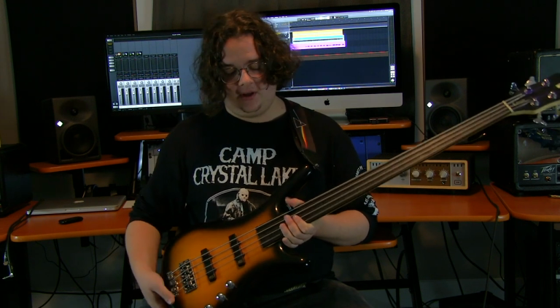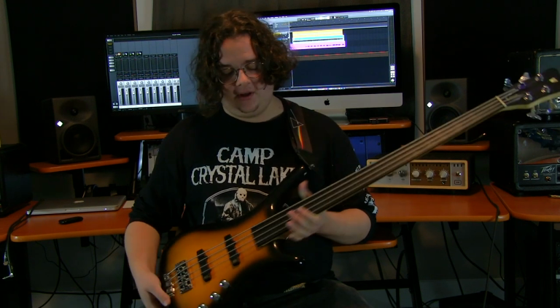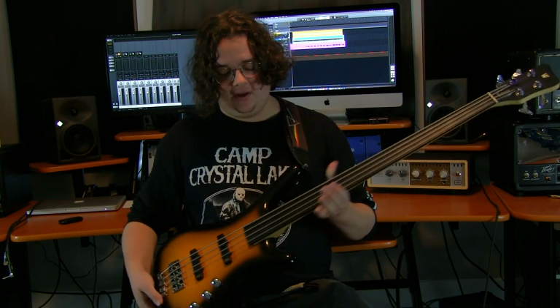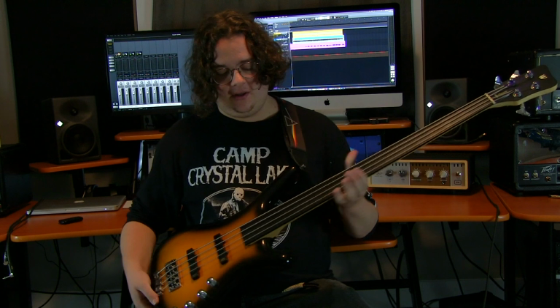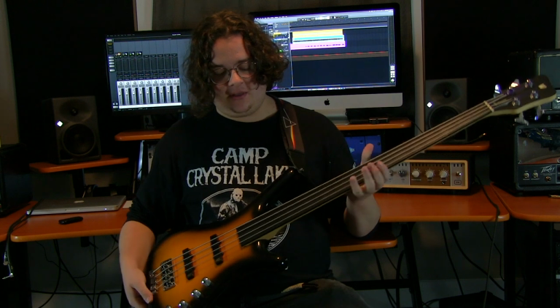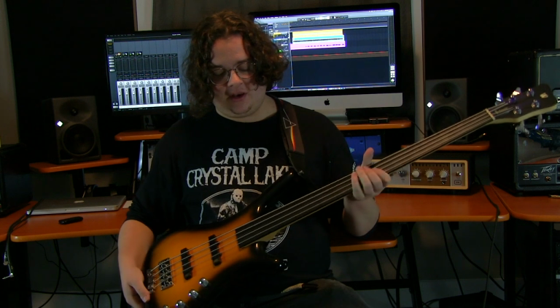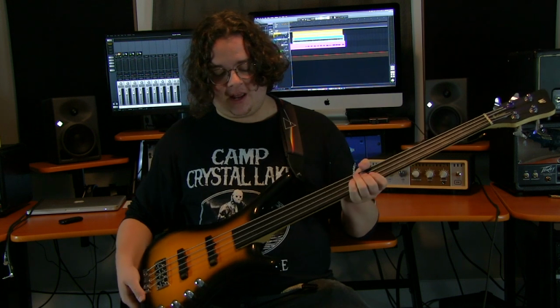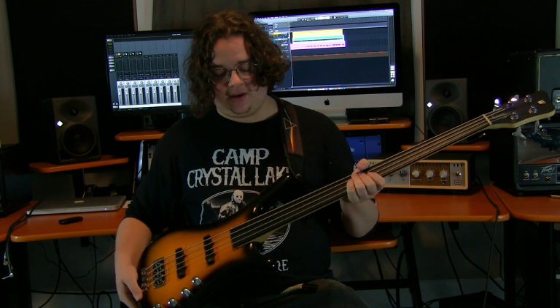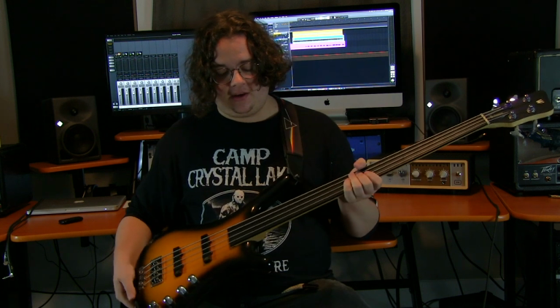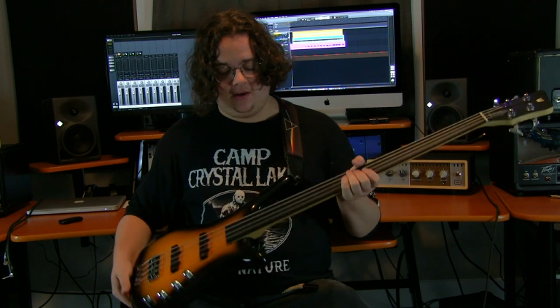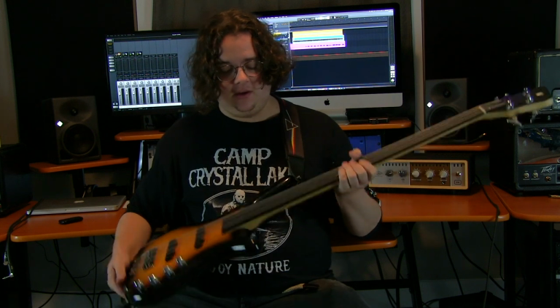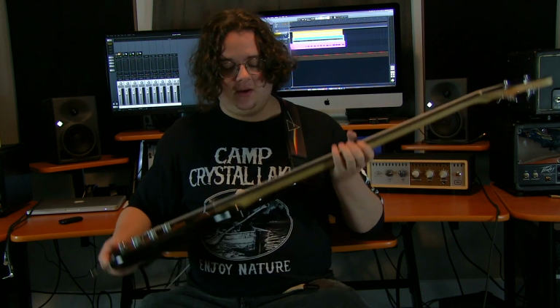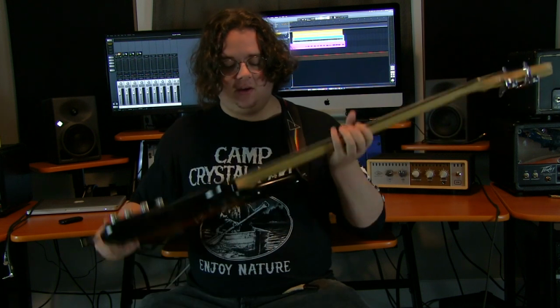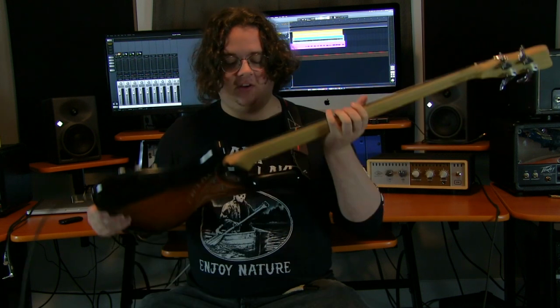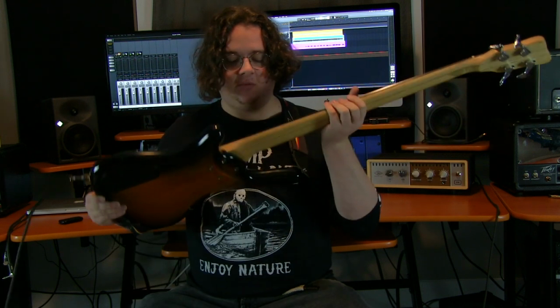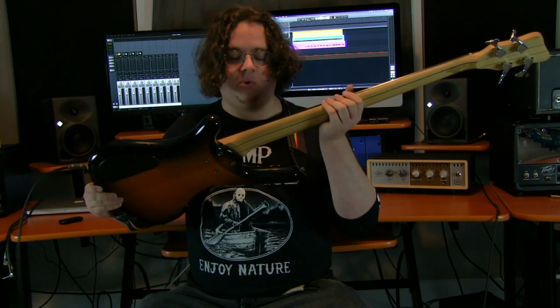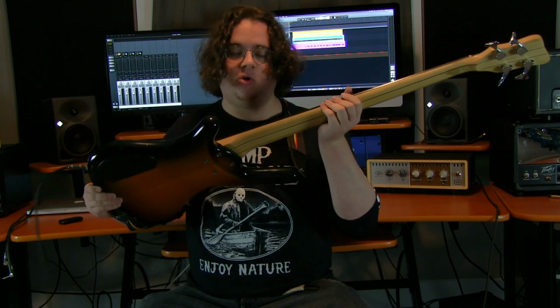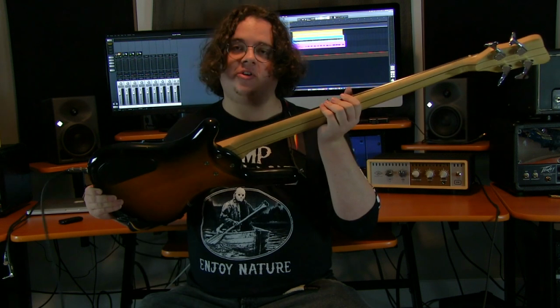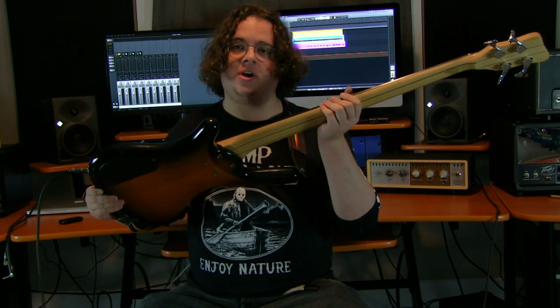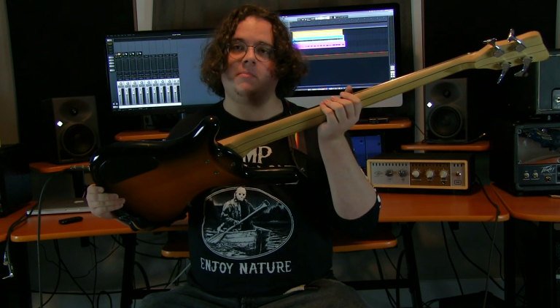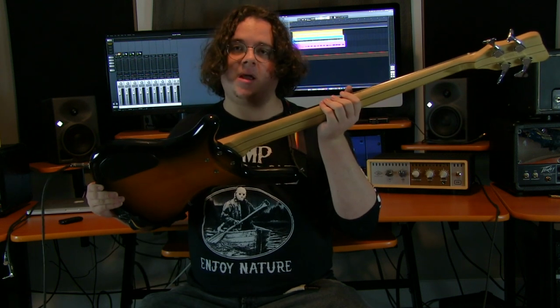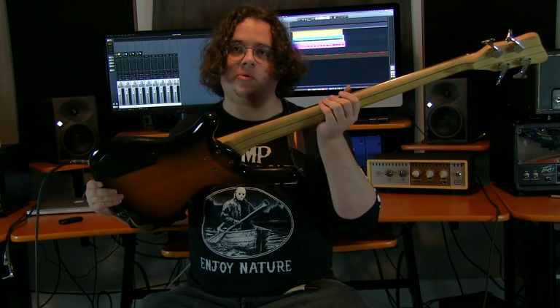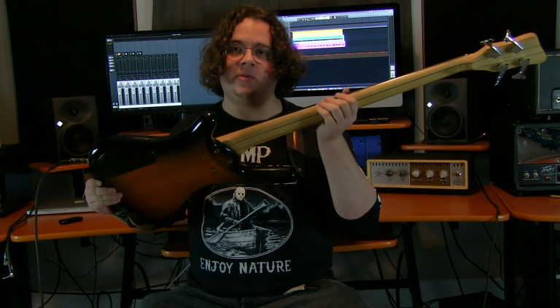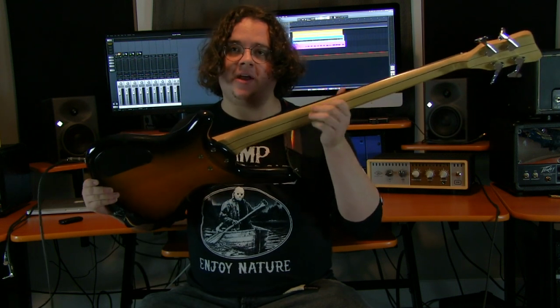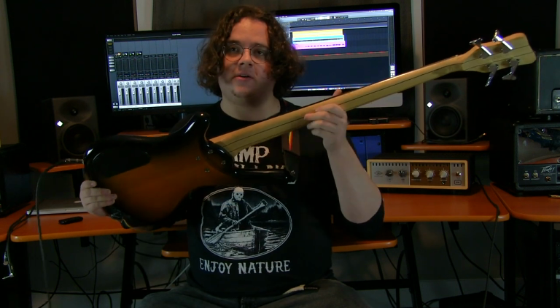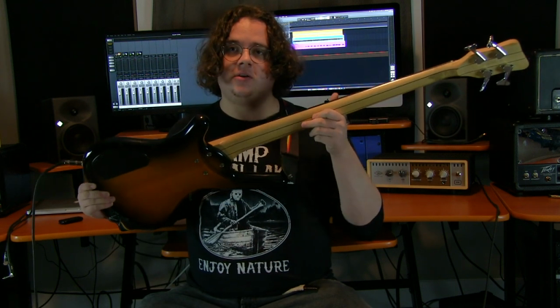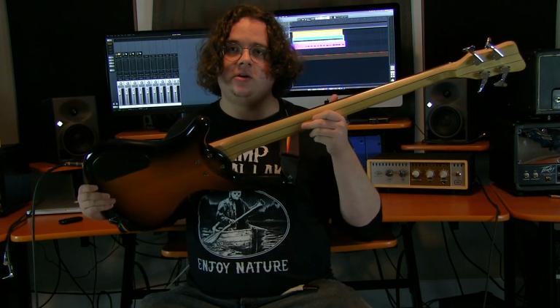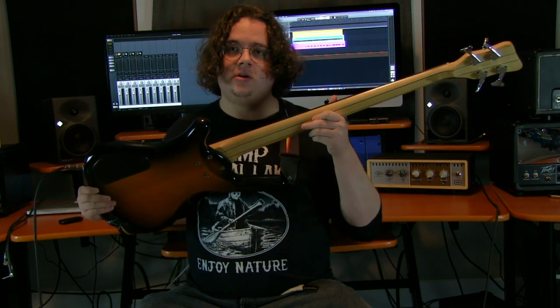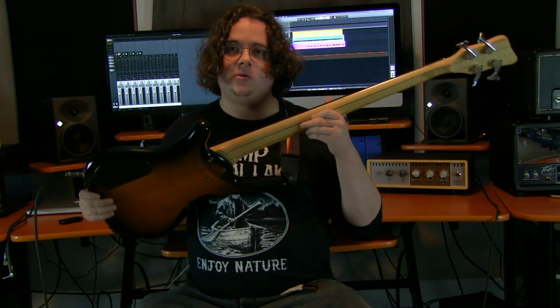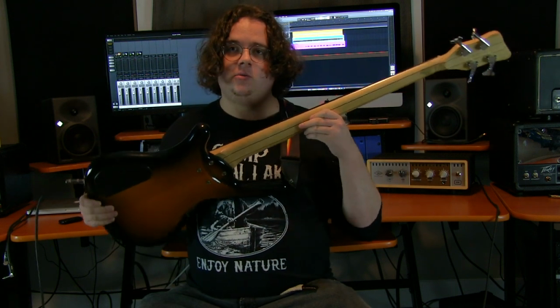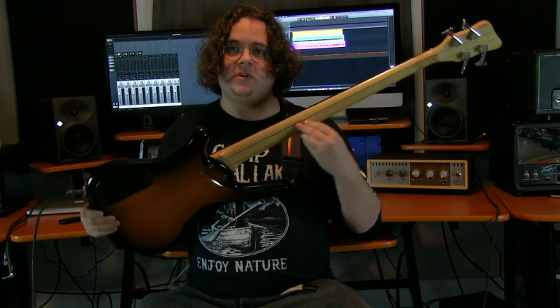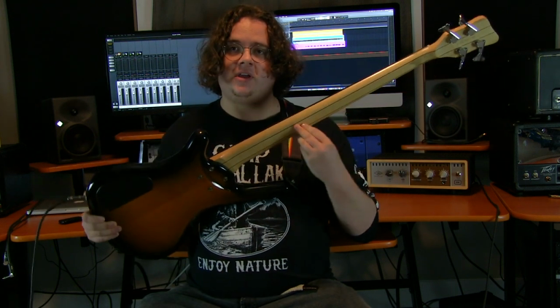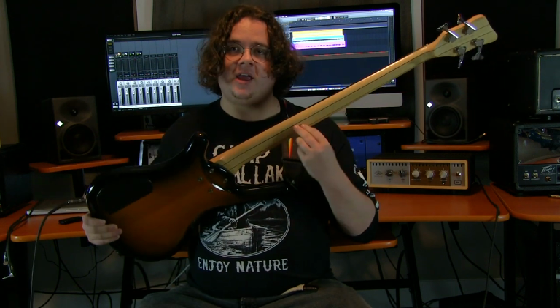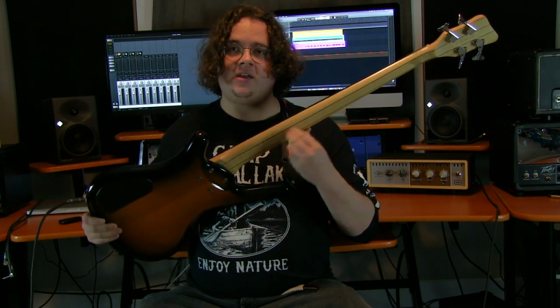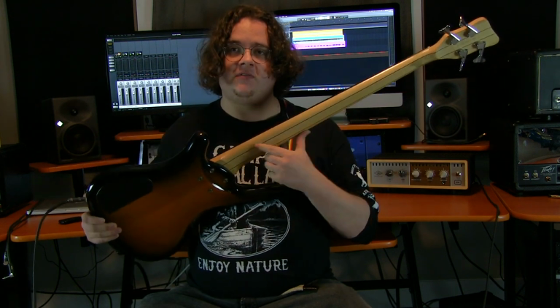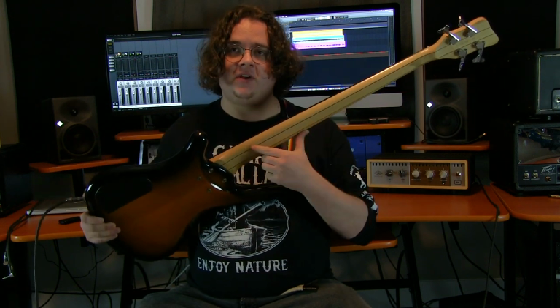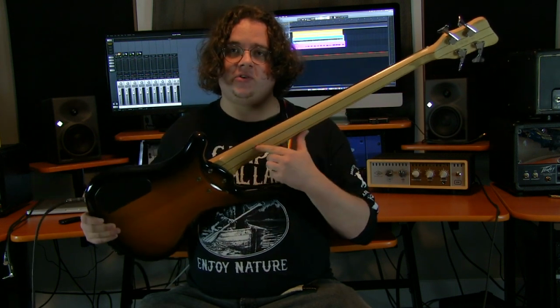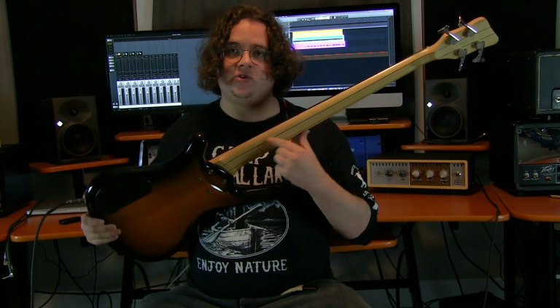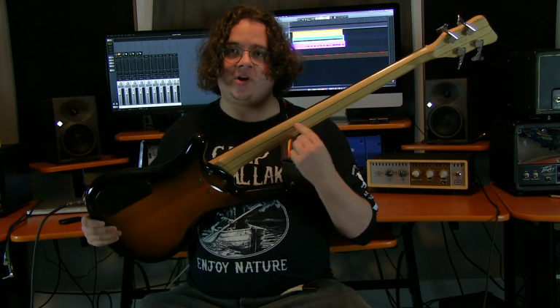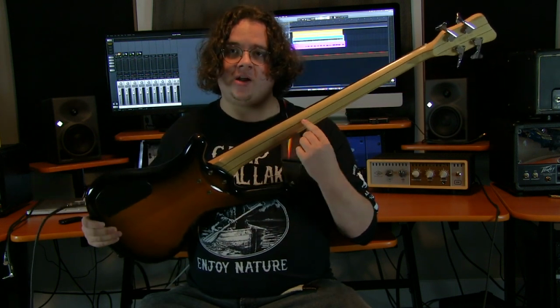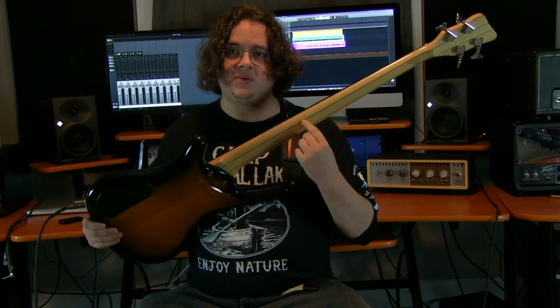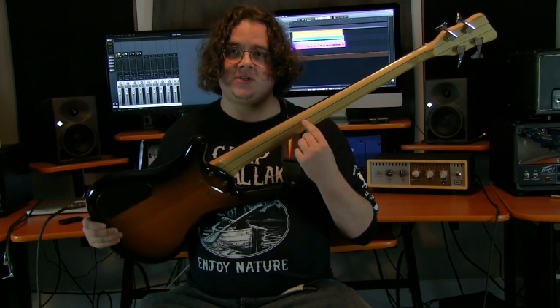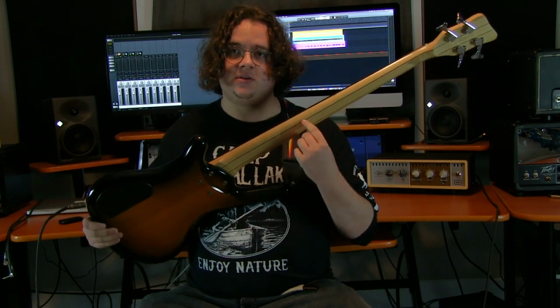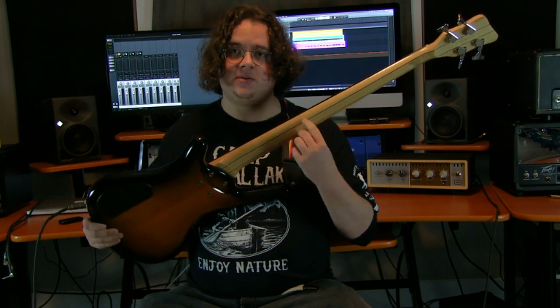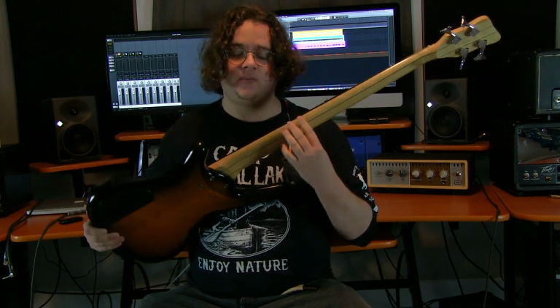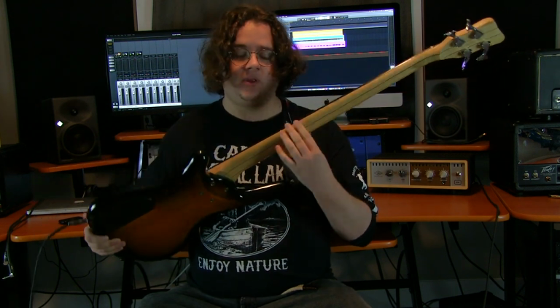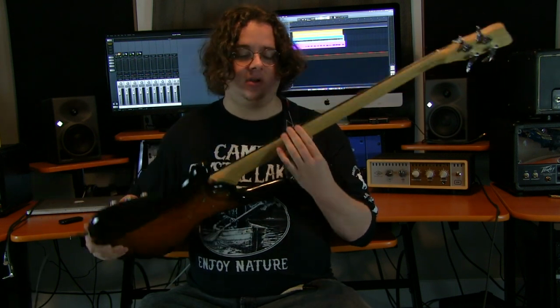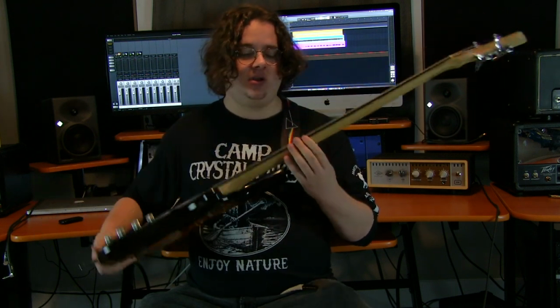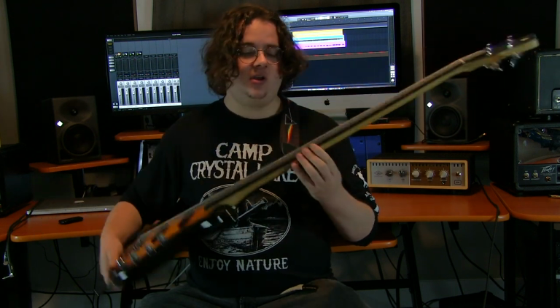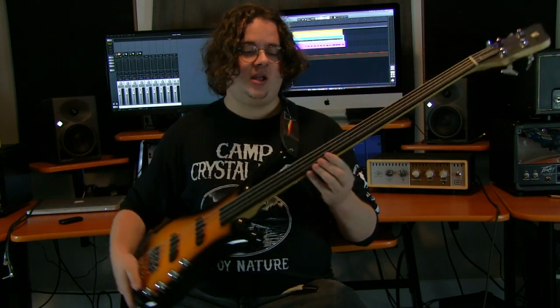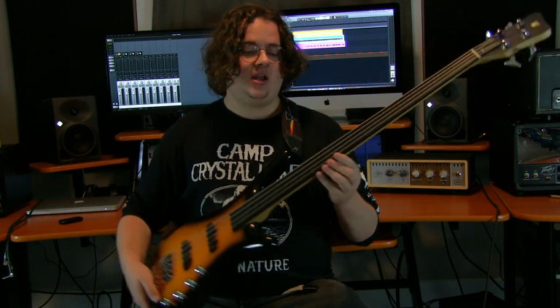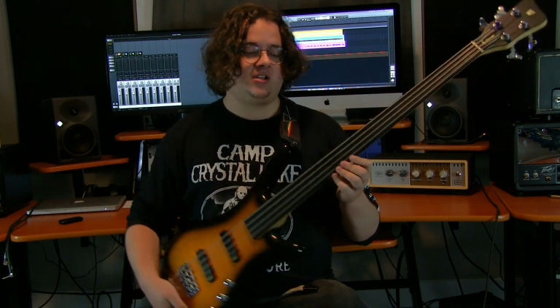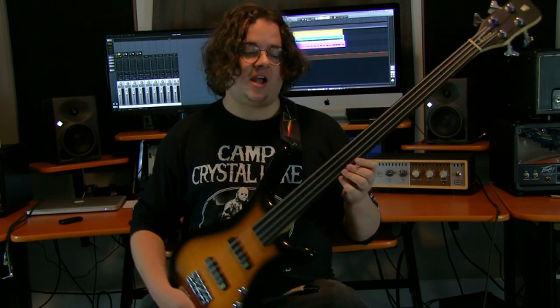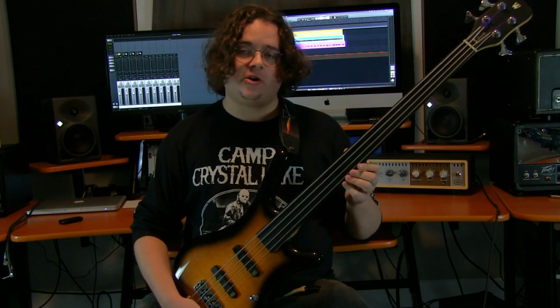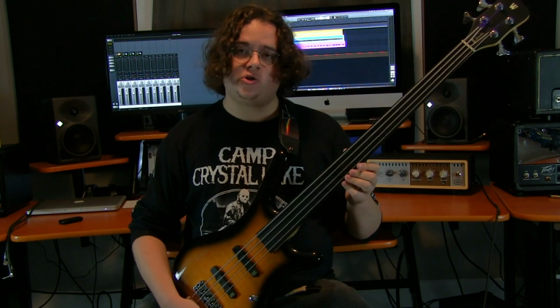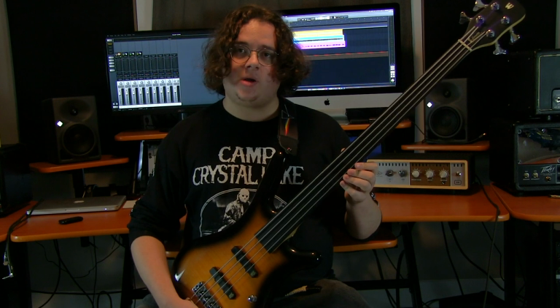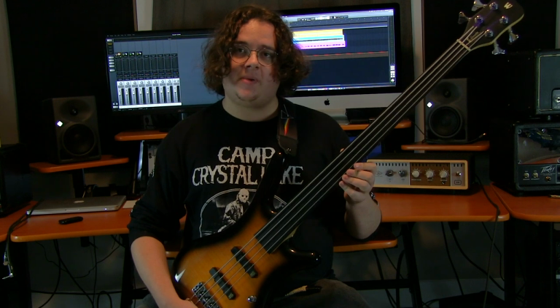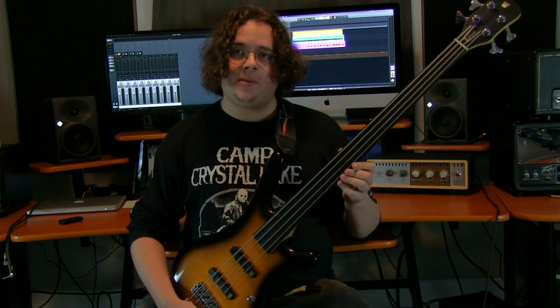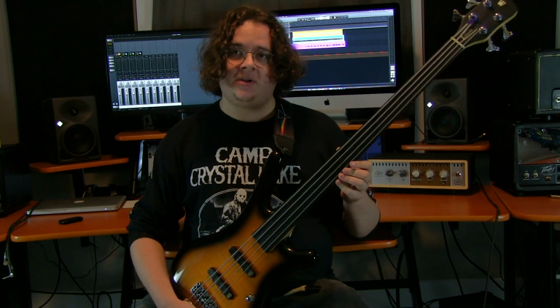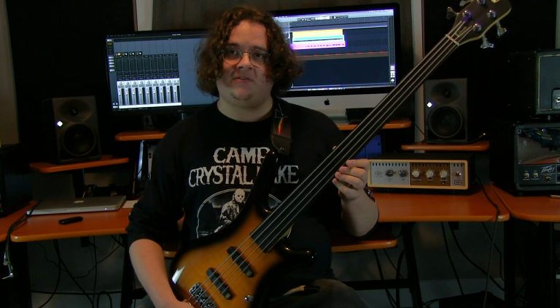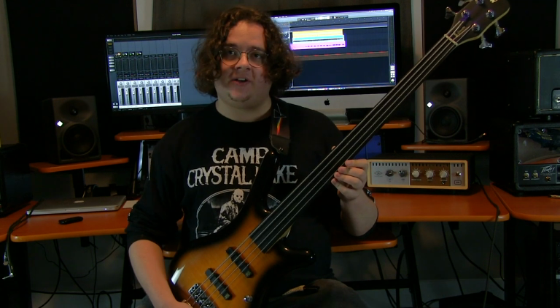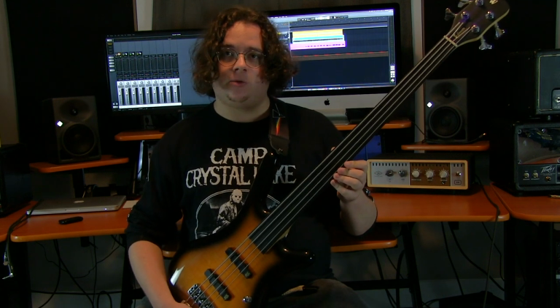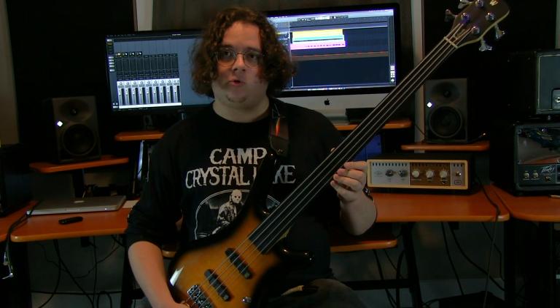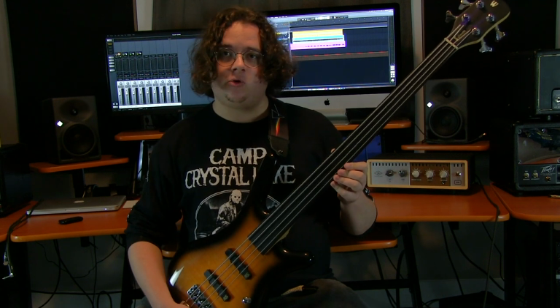The neck is a bolt-on maple neck with a Kanga veneer stripes and a Tiger Stripe ebony fingerboard.